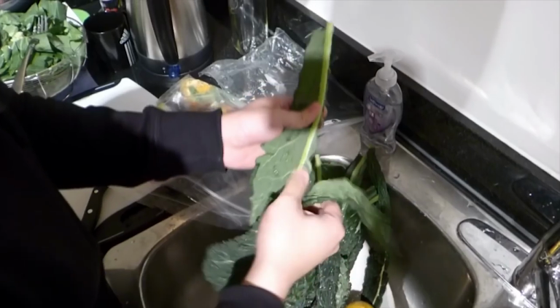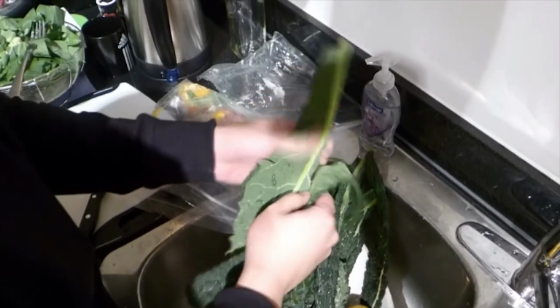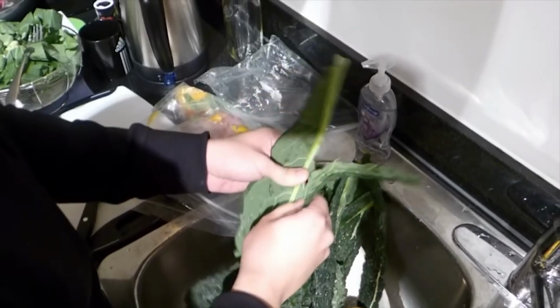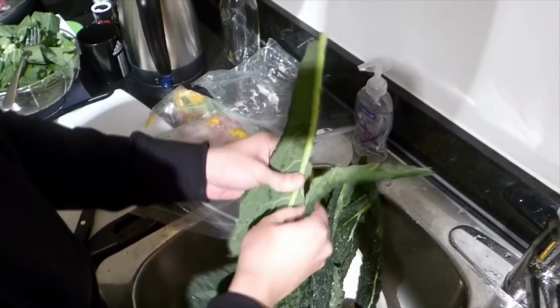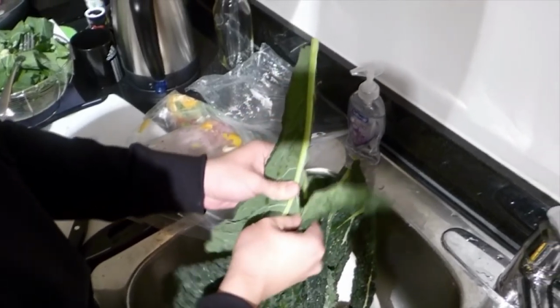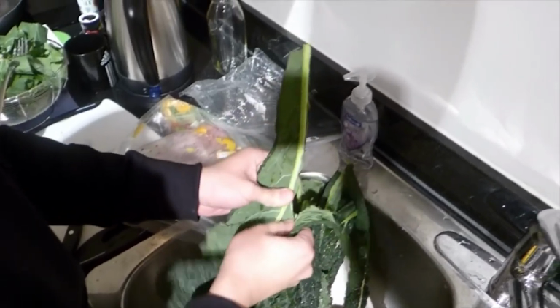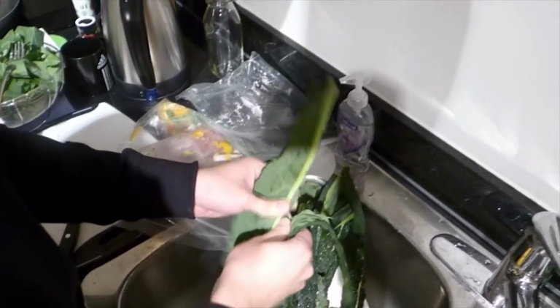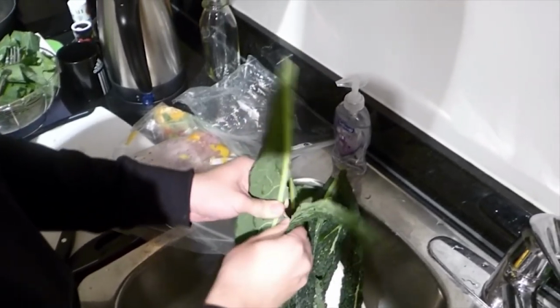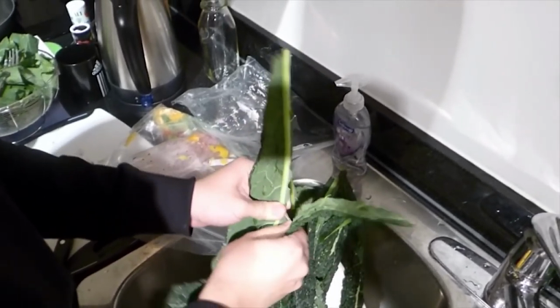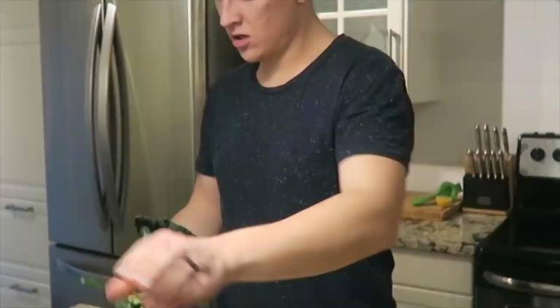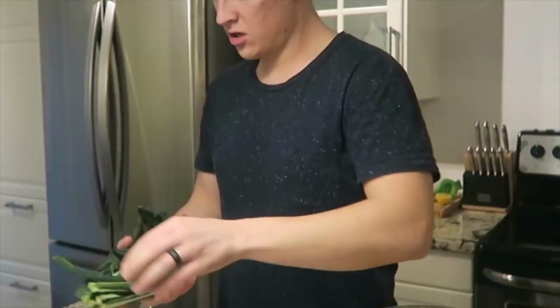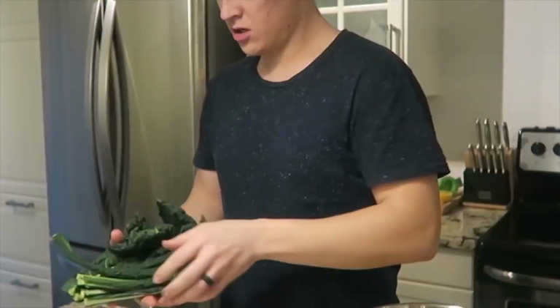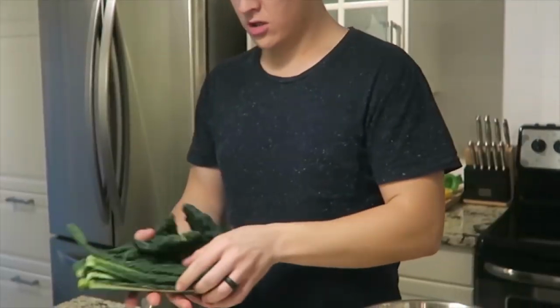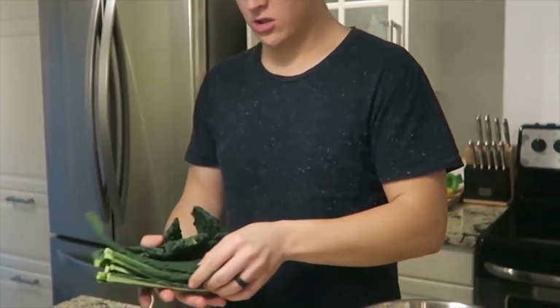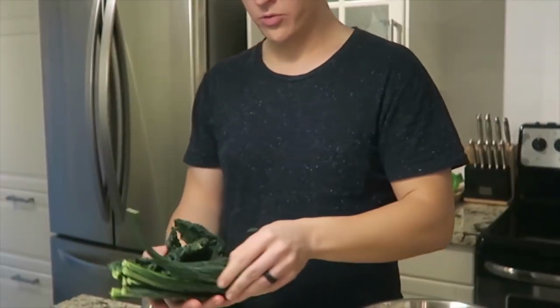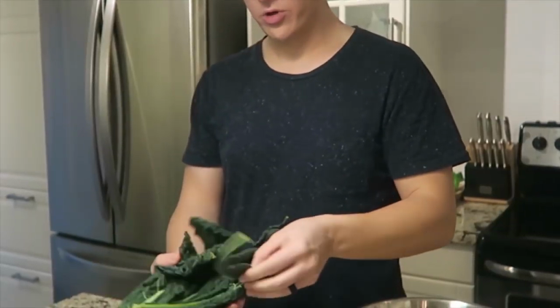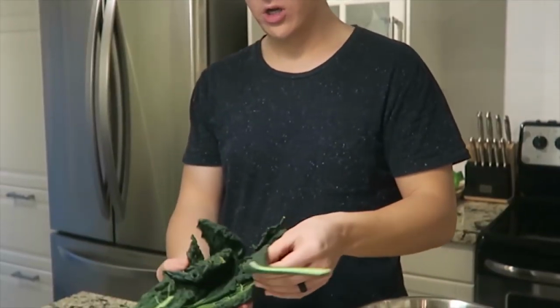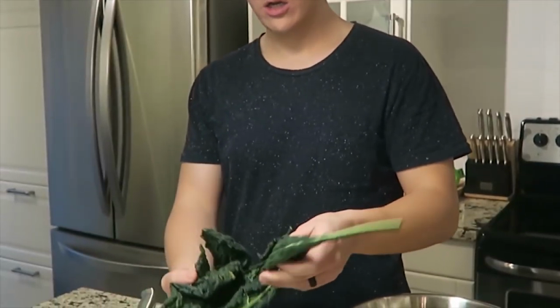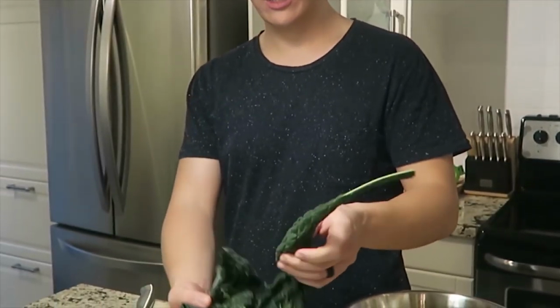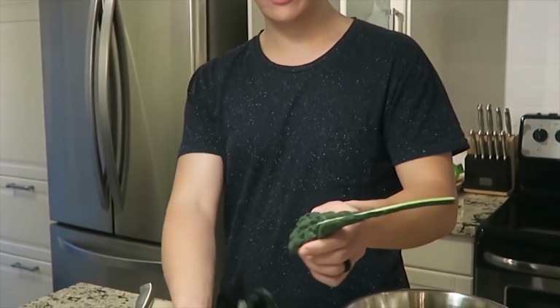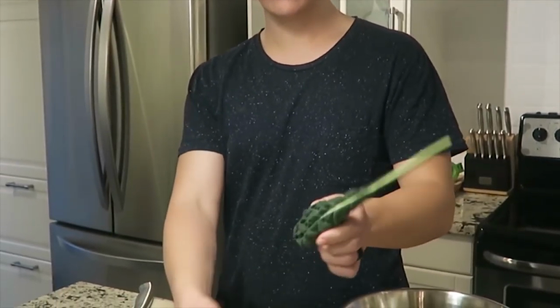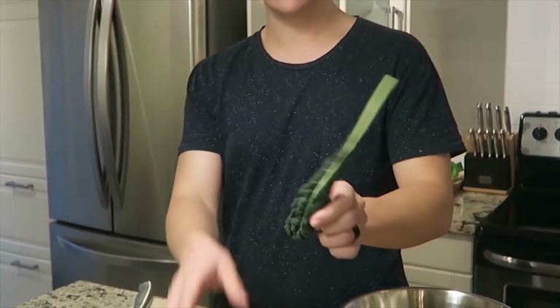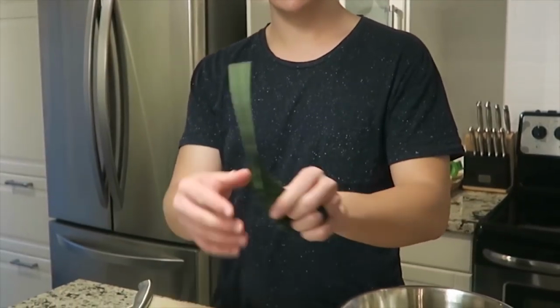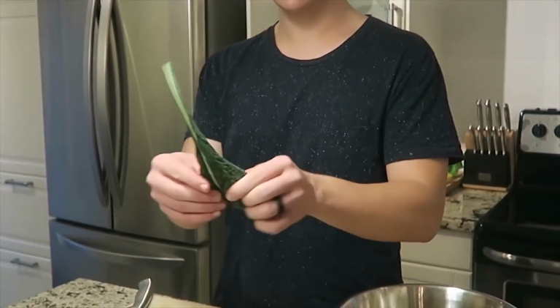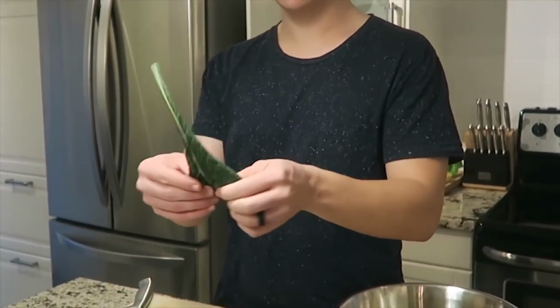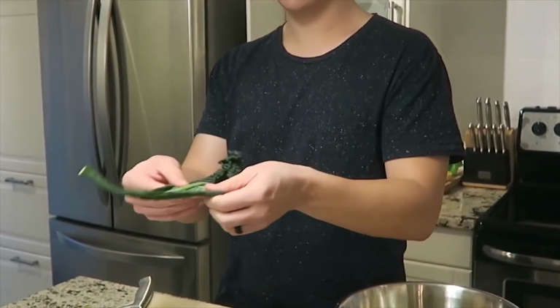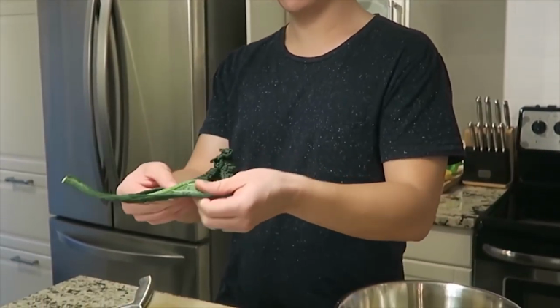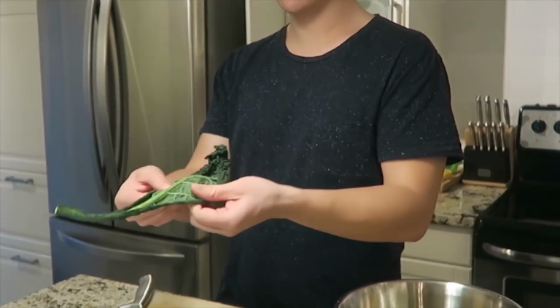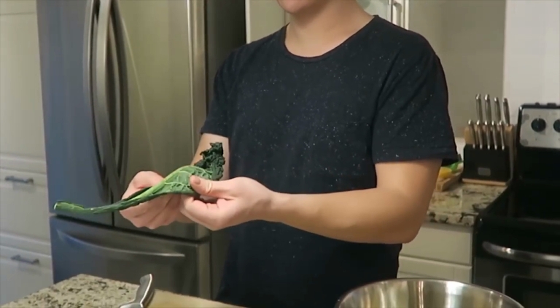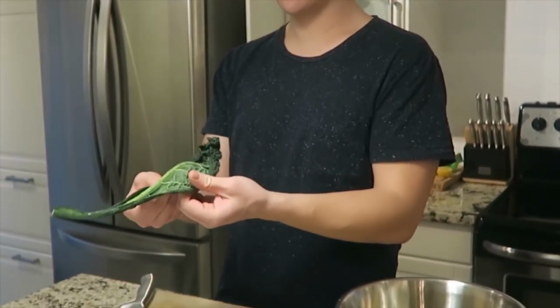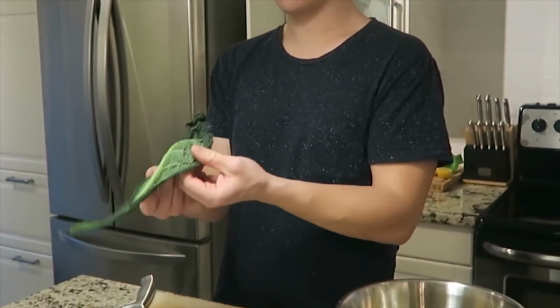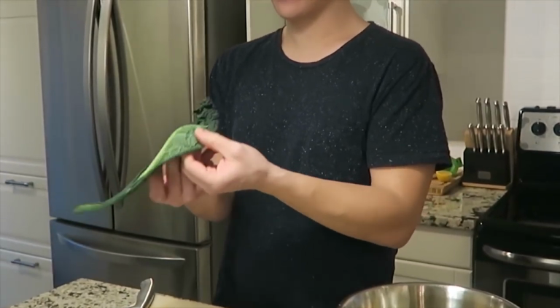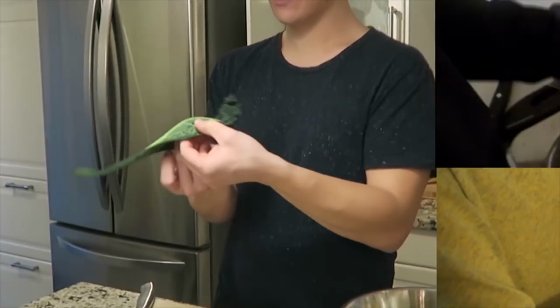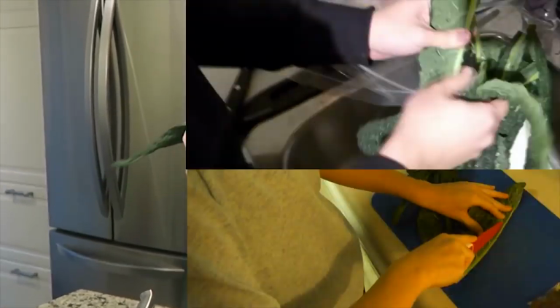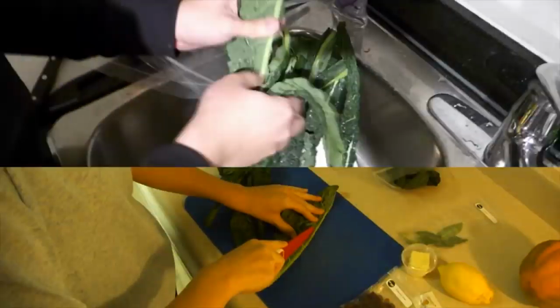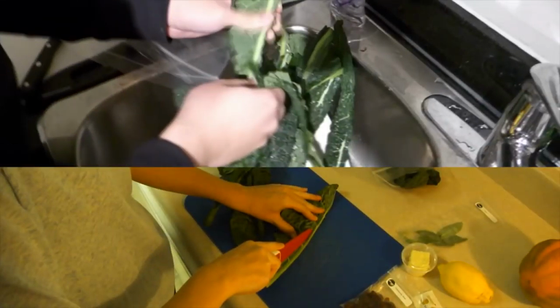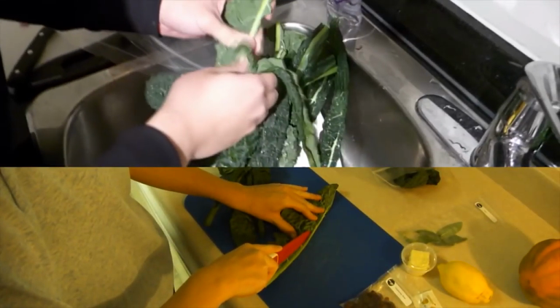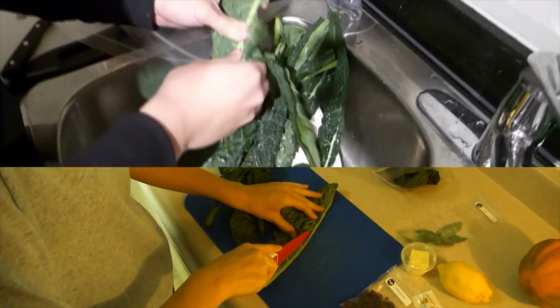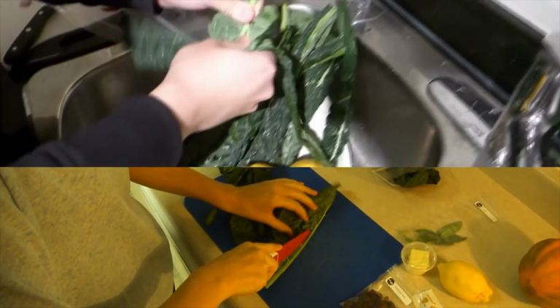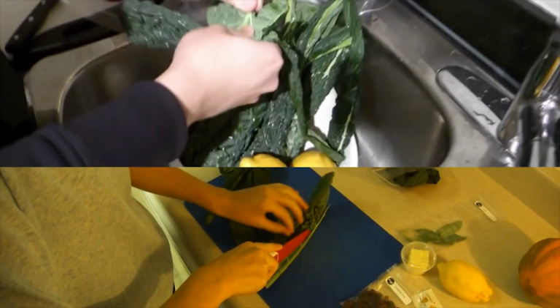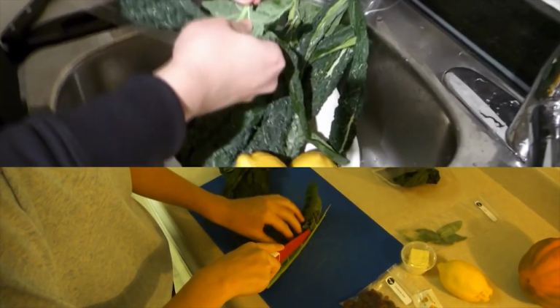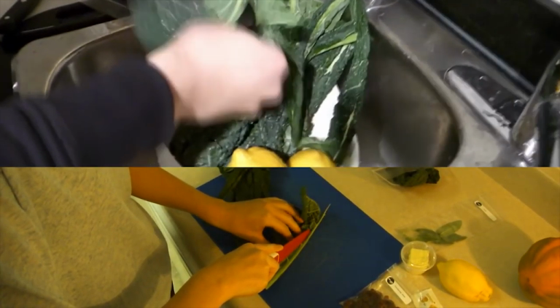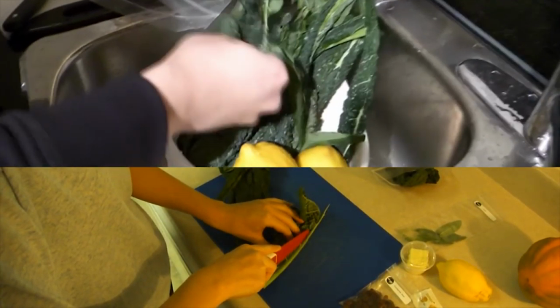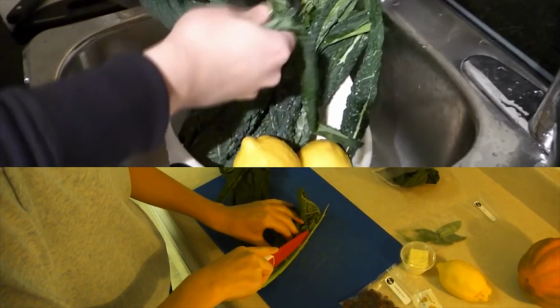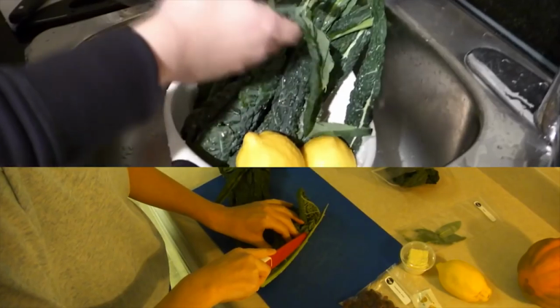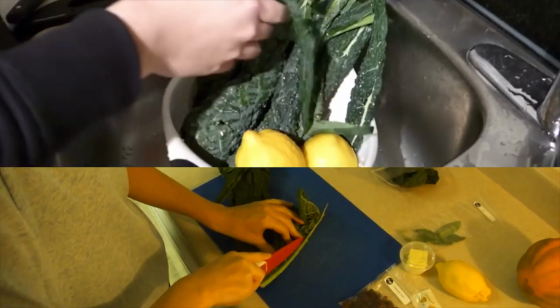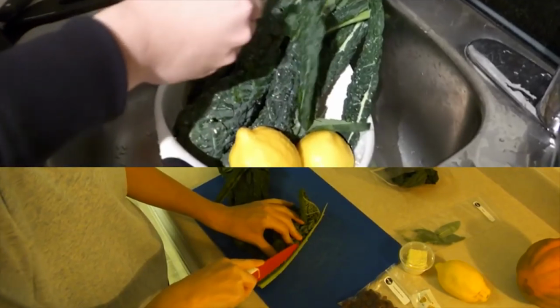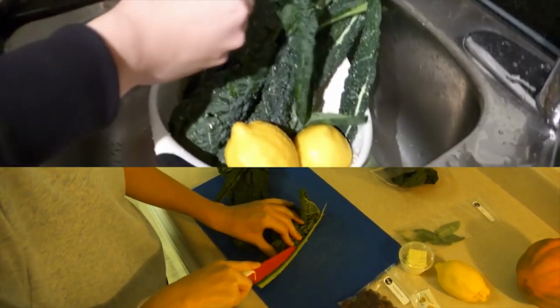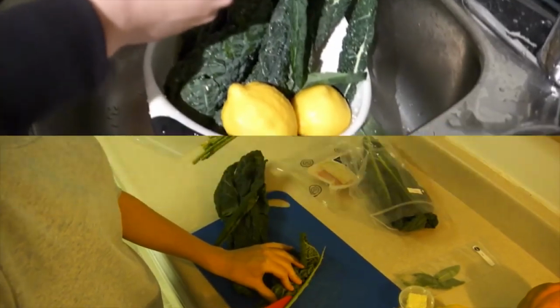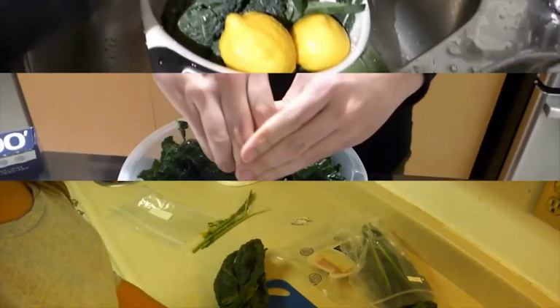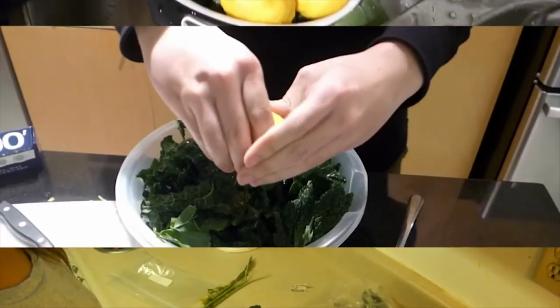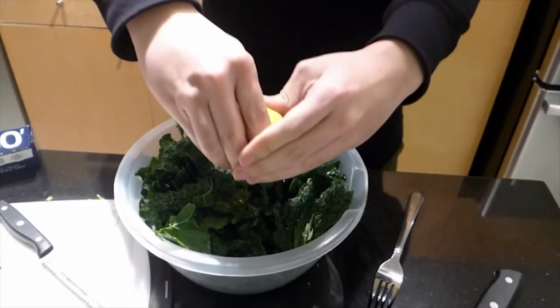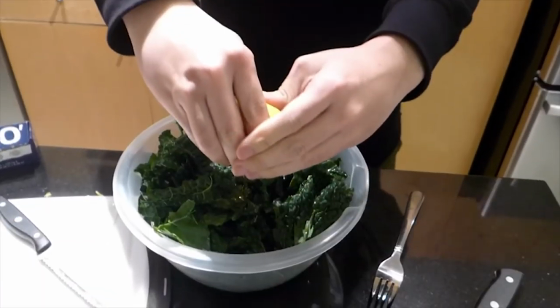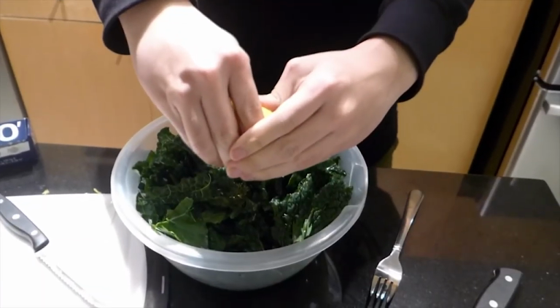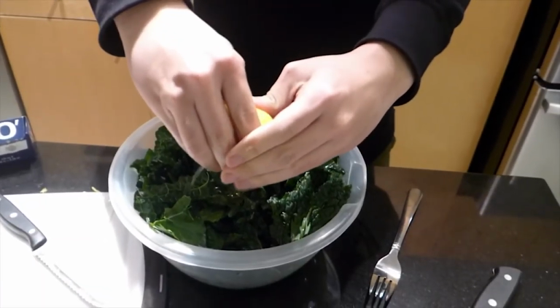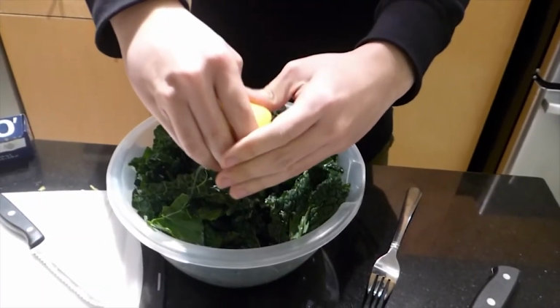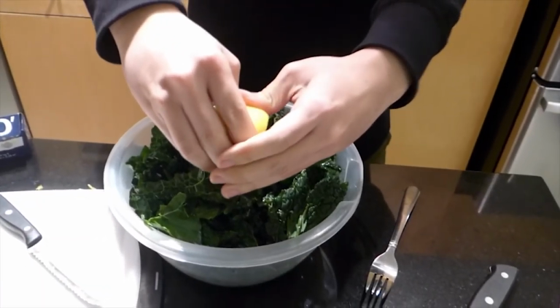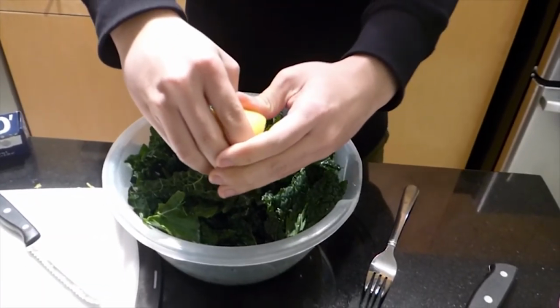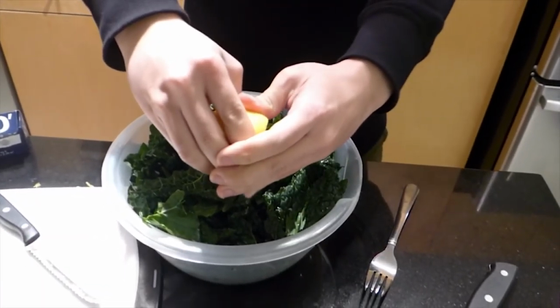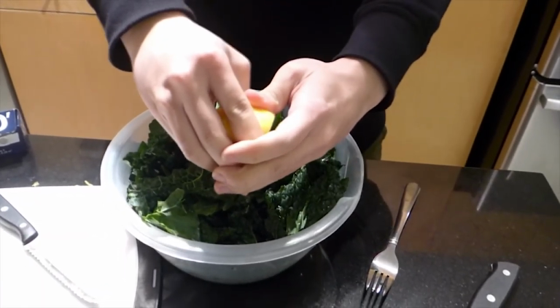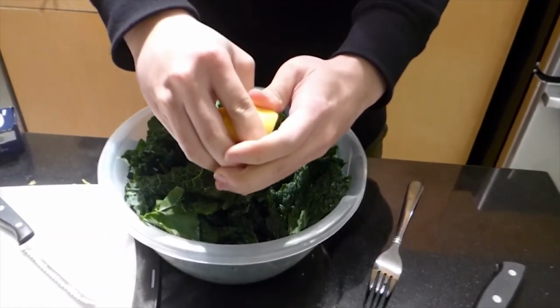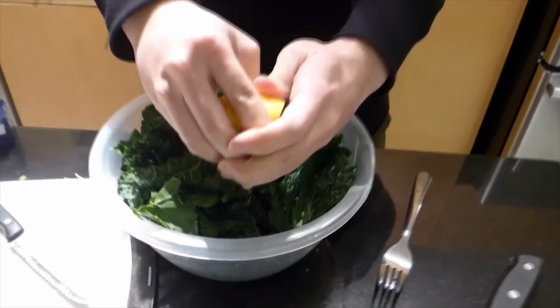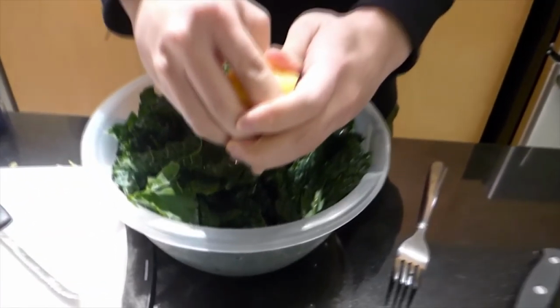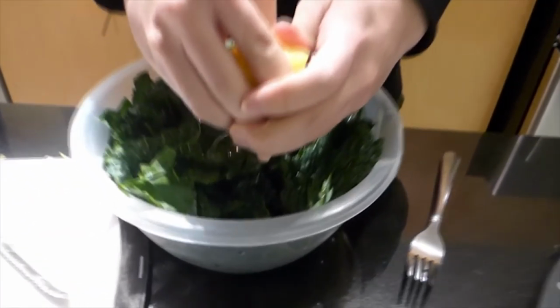I'm just preparing the kale here. So when you're cutting kale leaves, you want to cut around the stem. And lemon juice.